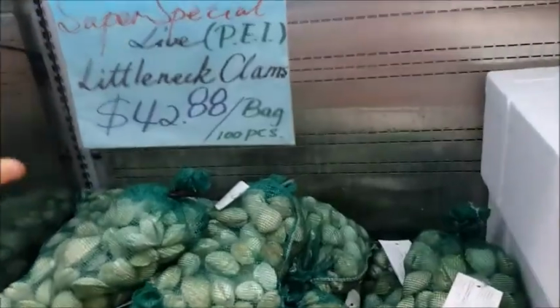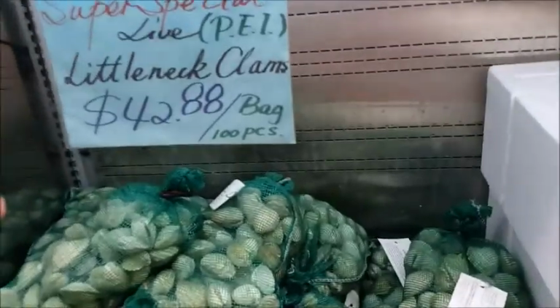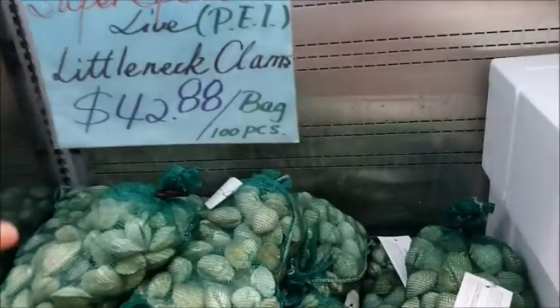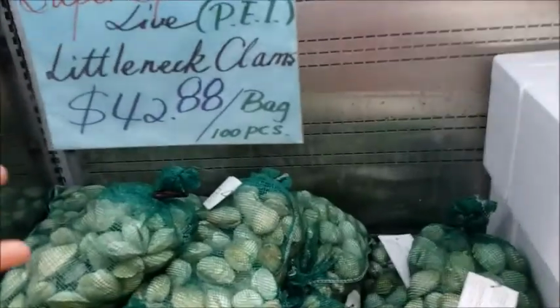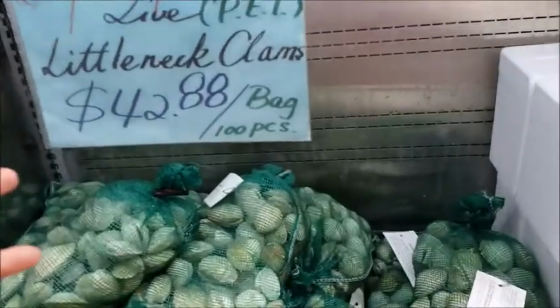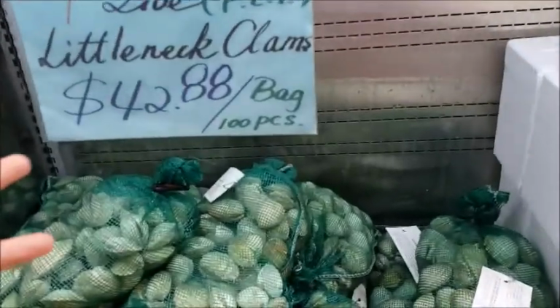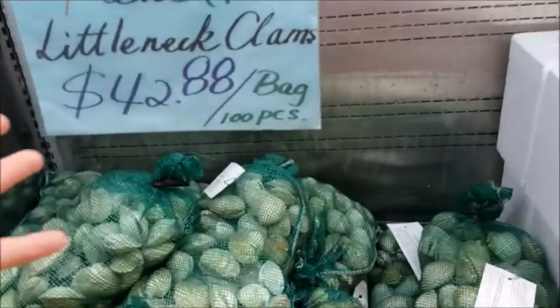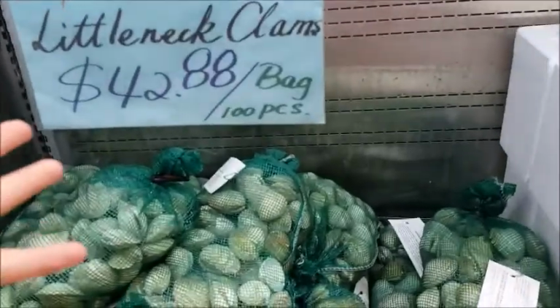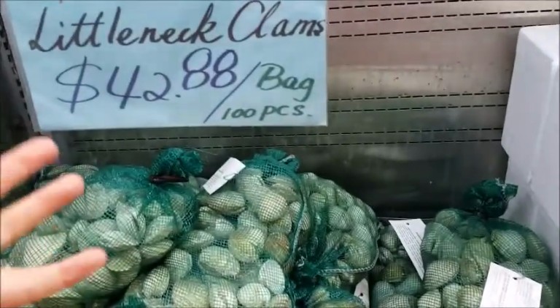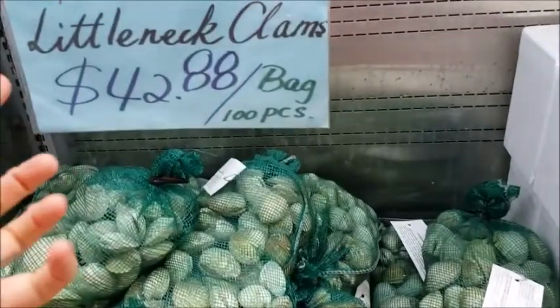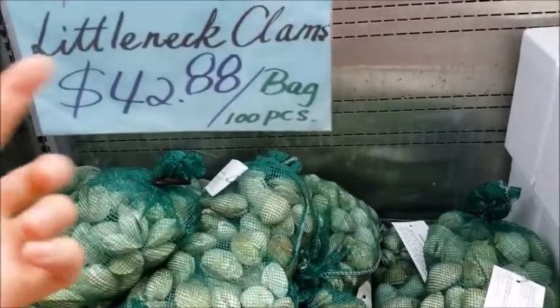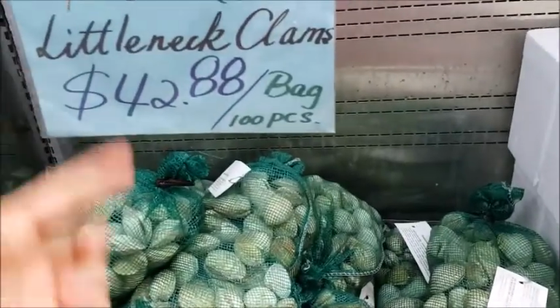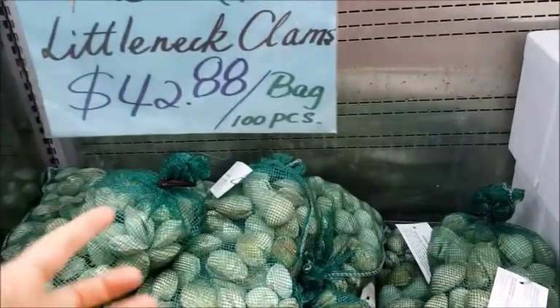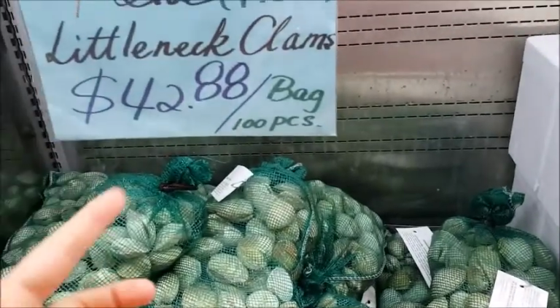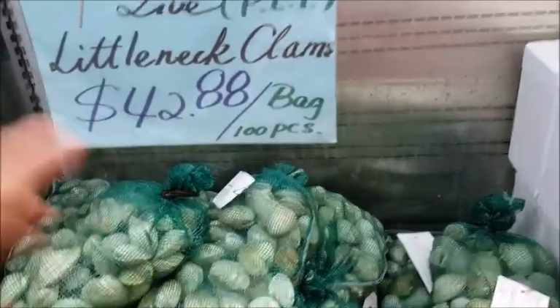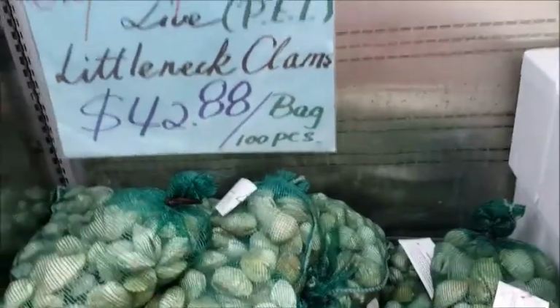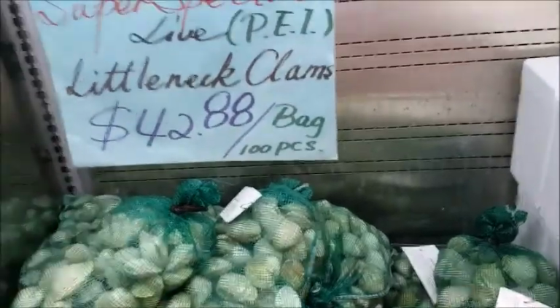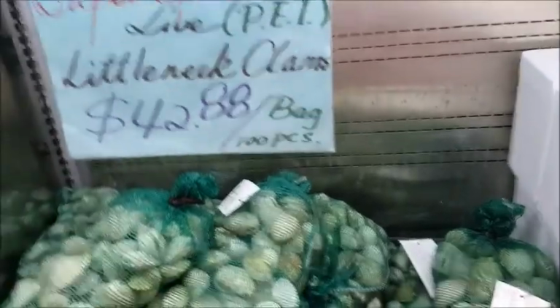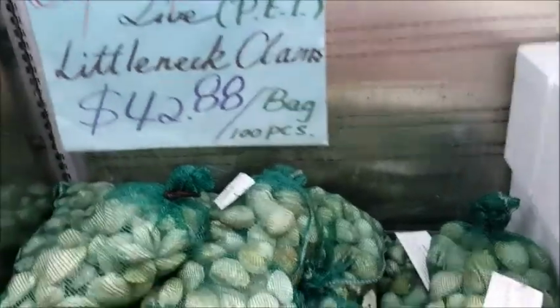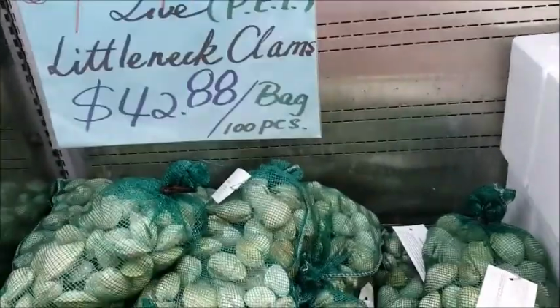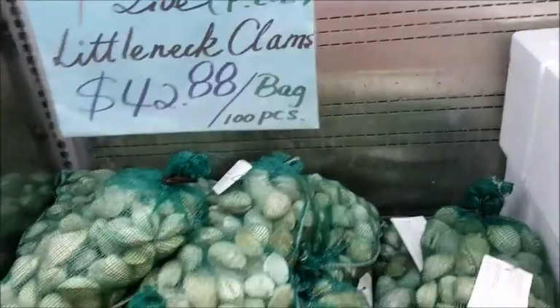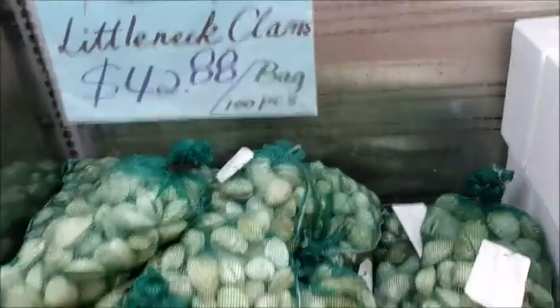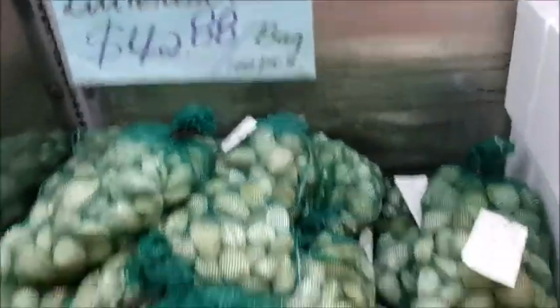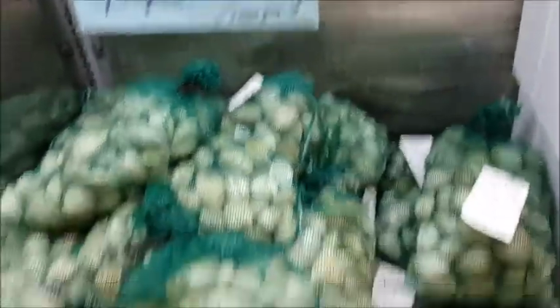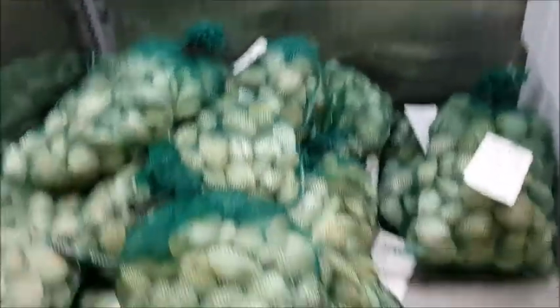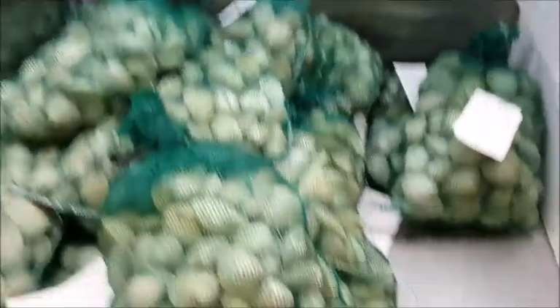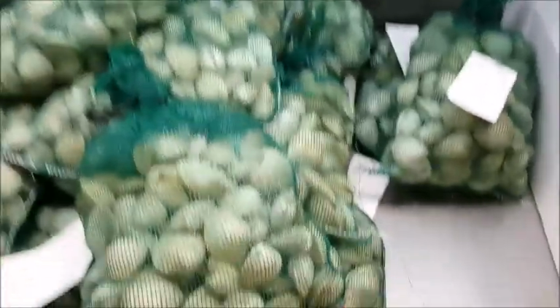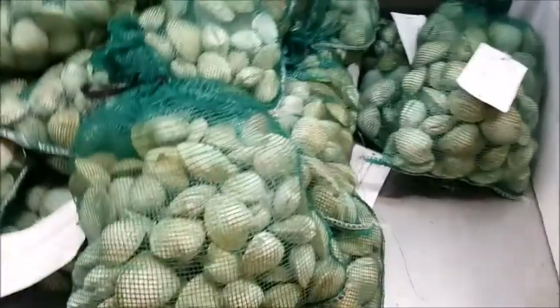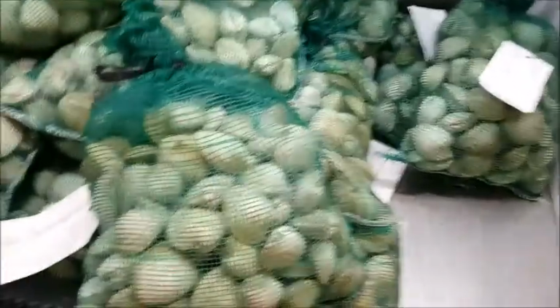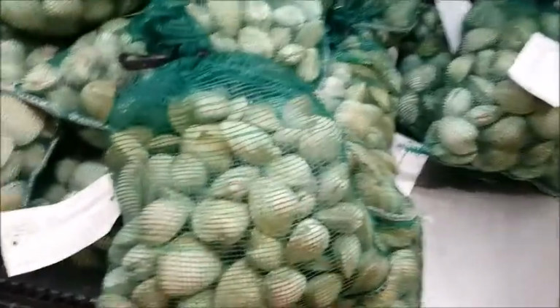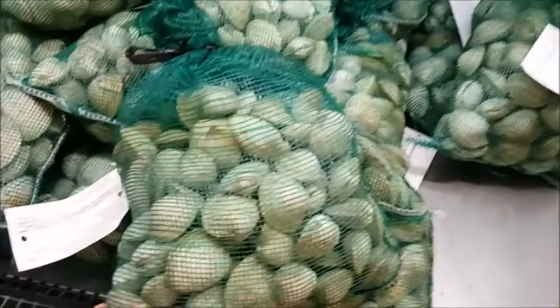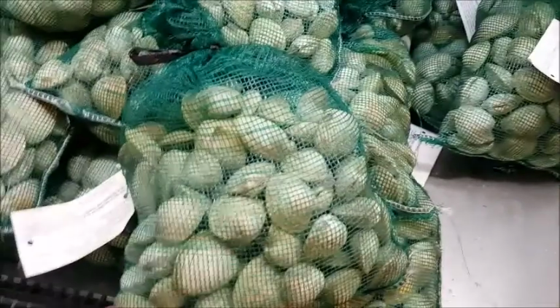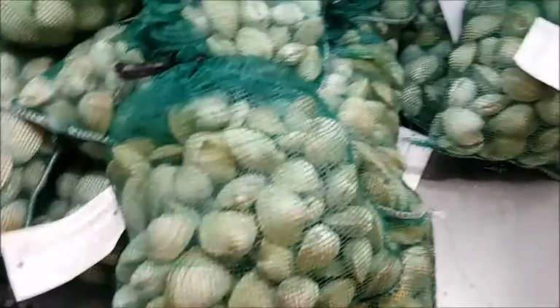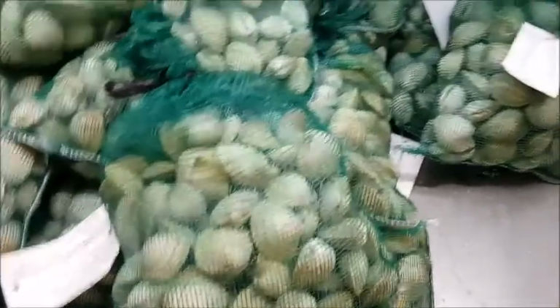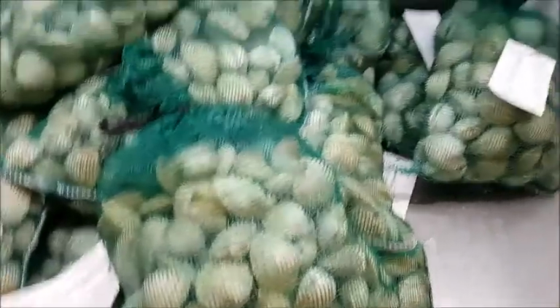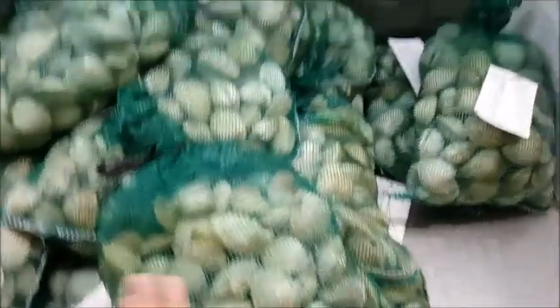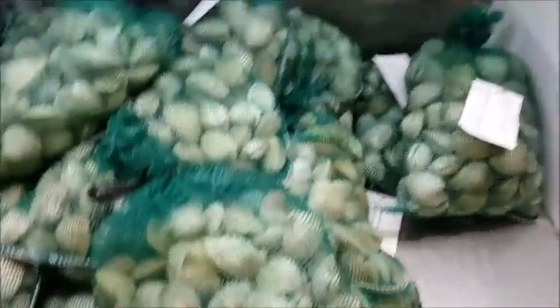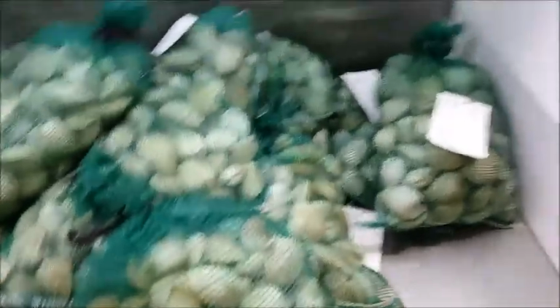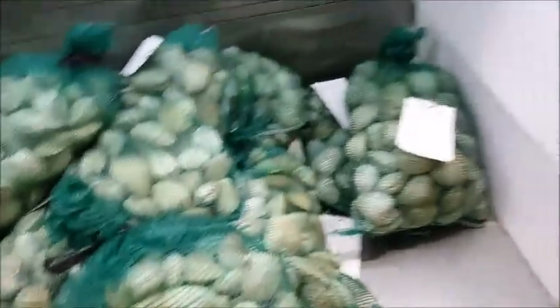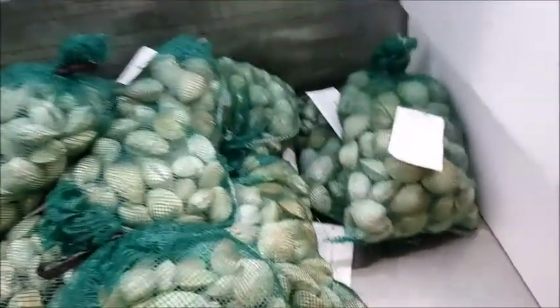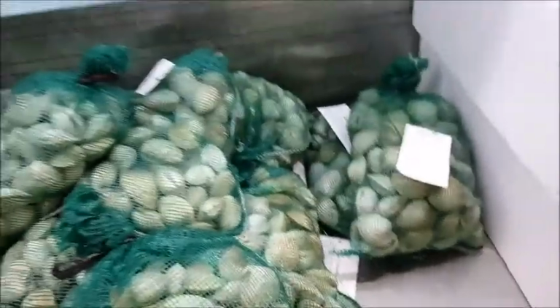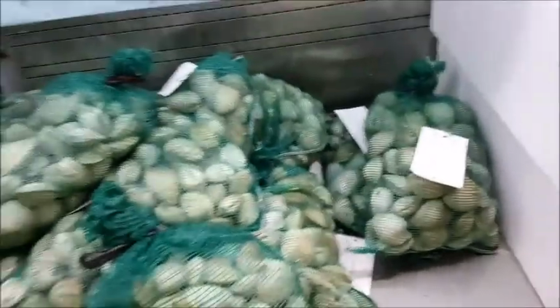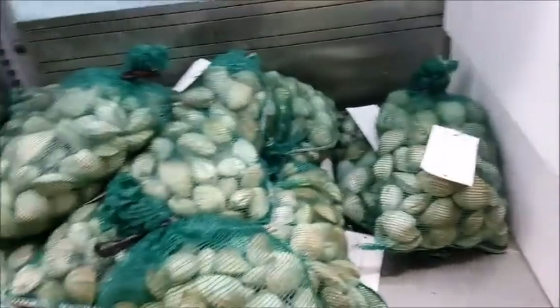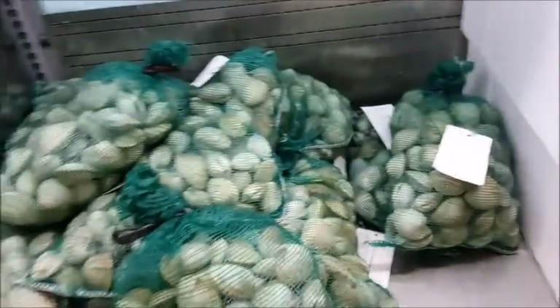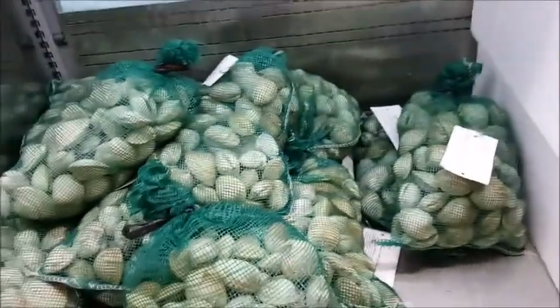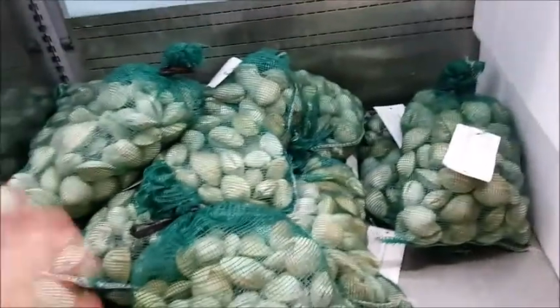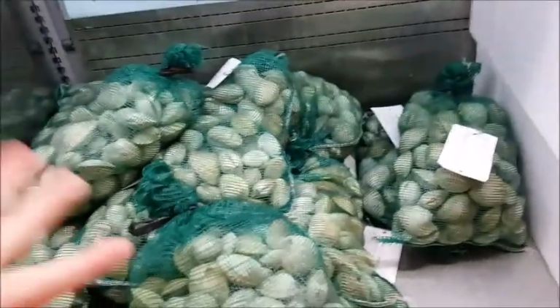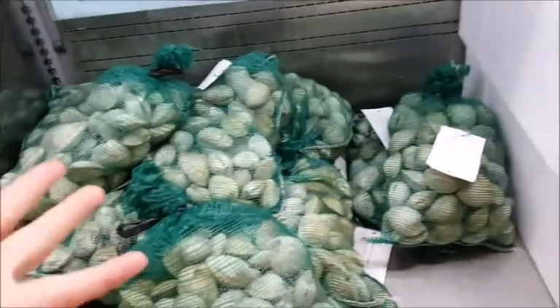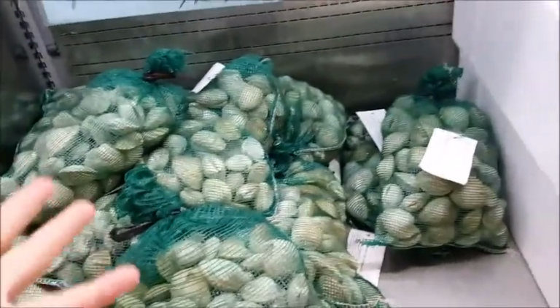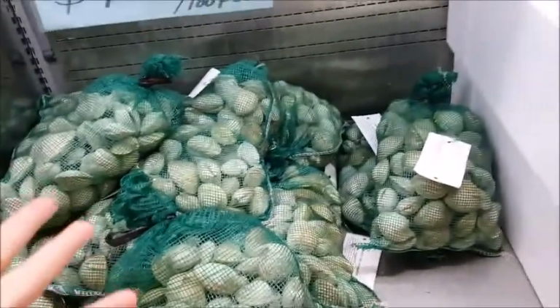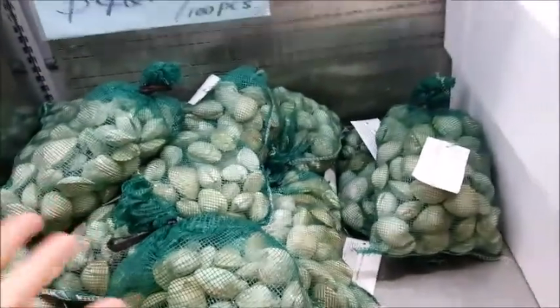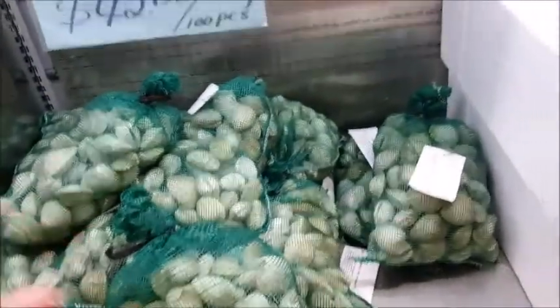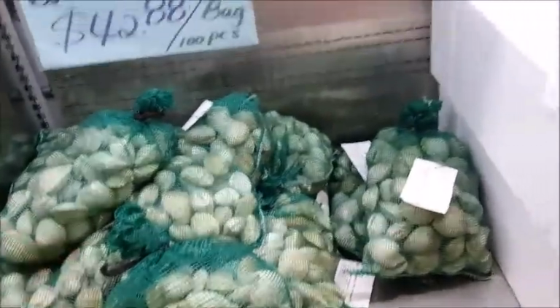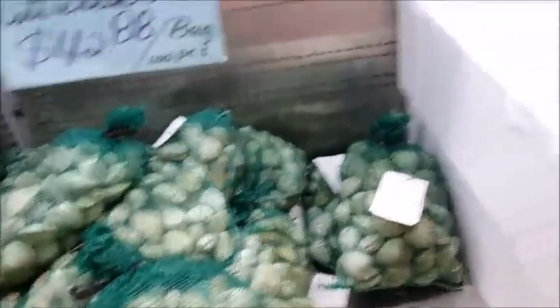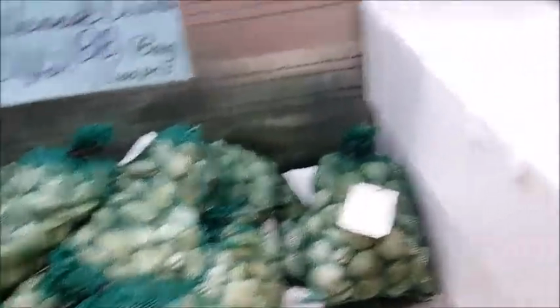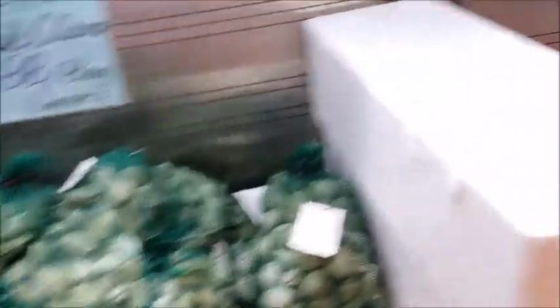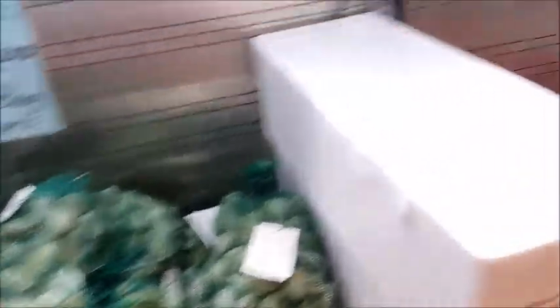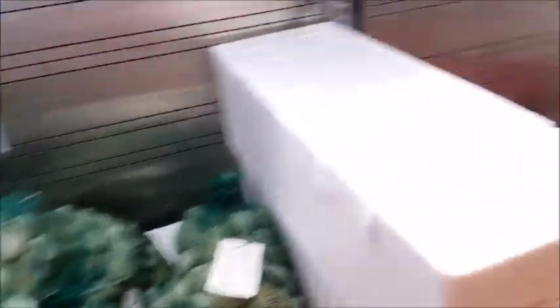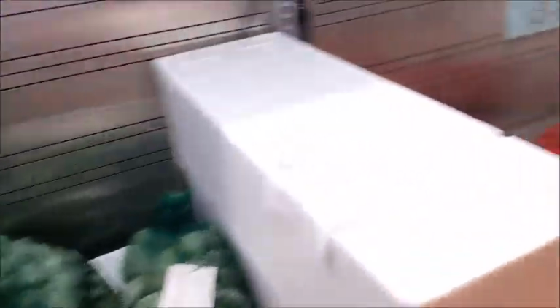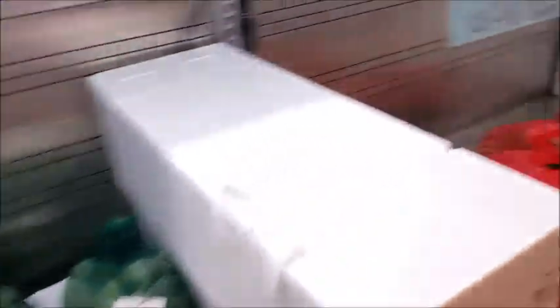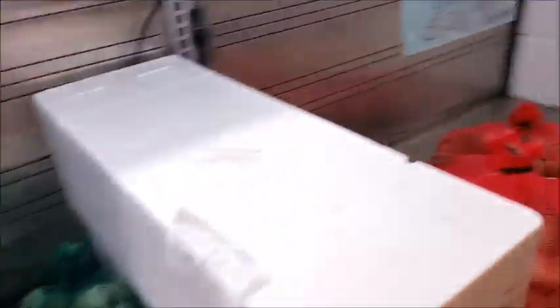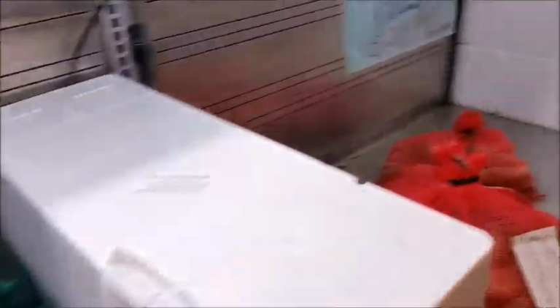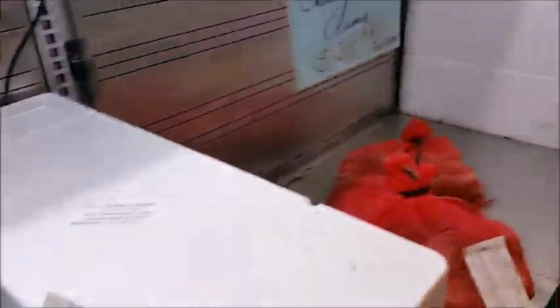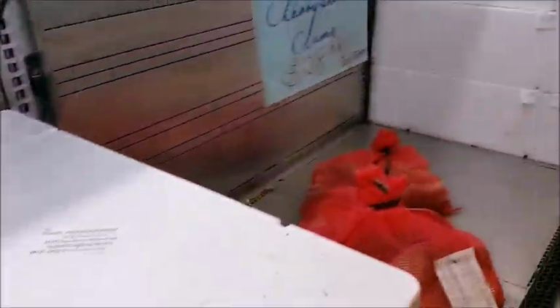Look, this entire bag — 100 pieces — damn. Perfect for a clam bake, right? Little nut clams.